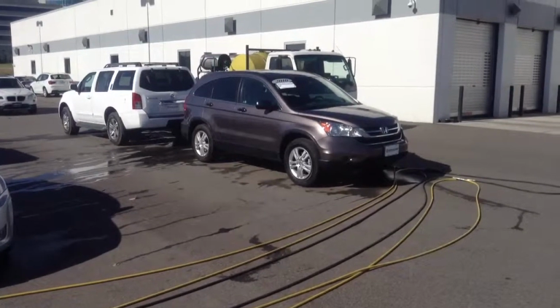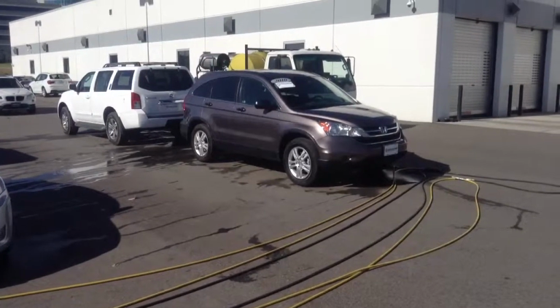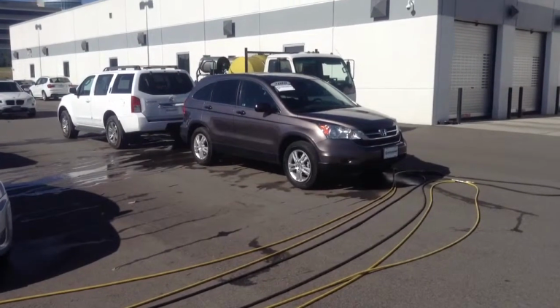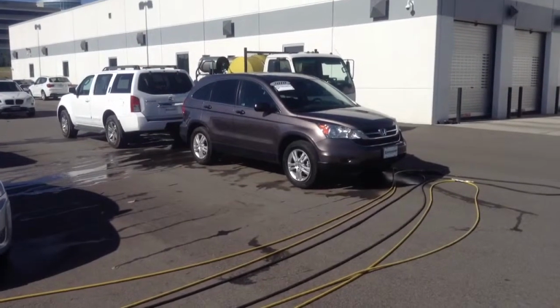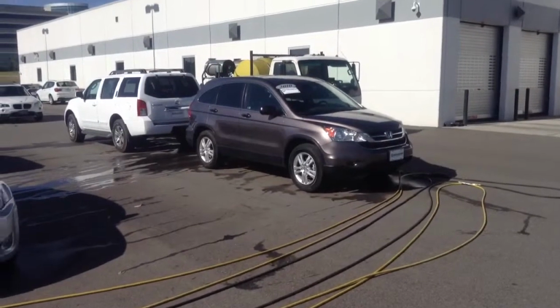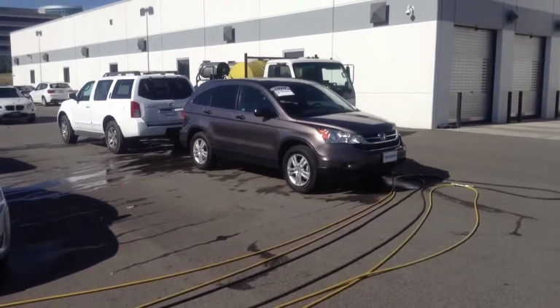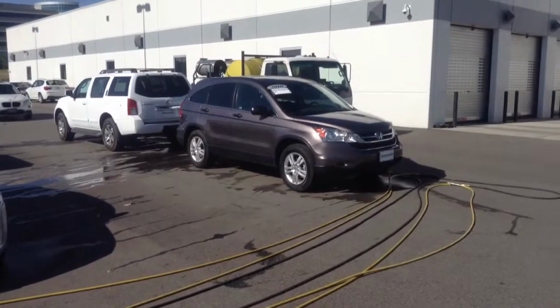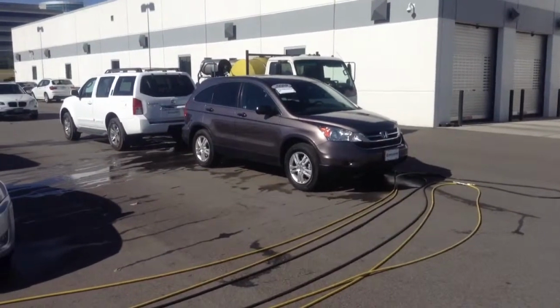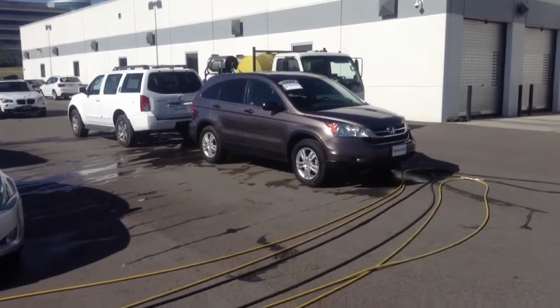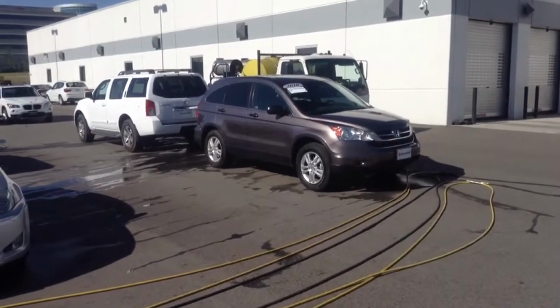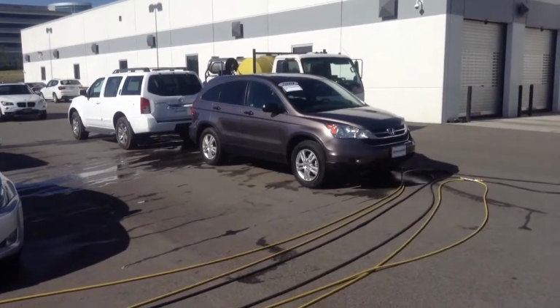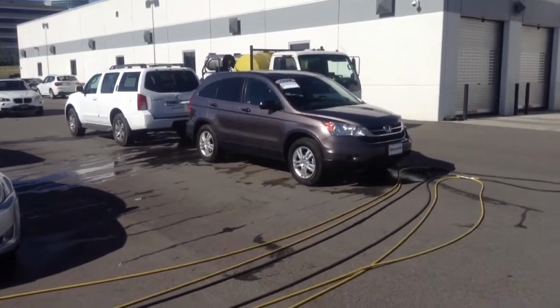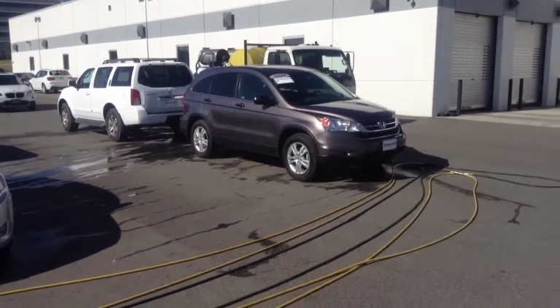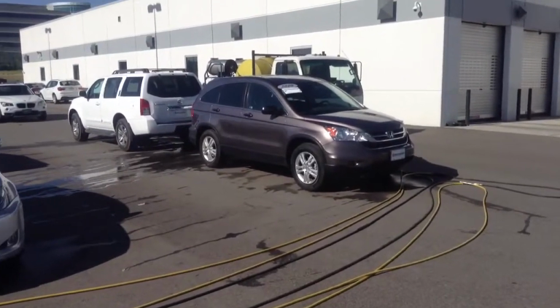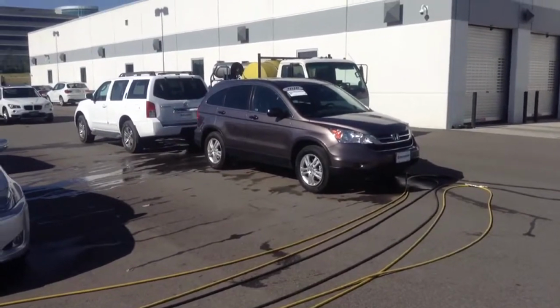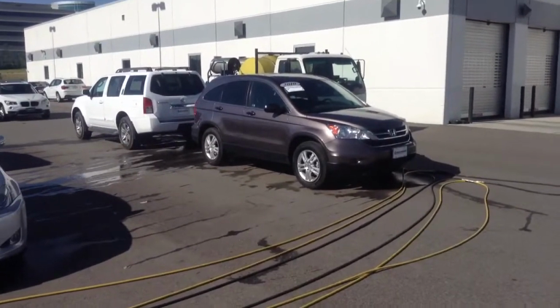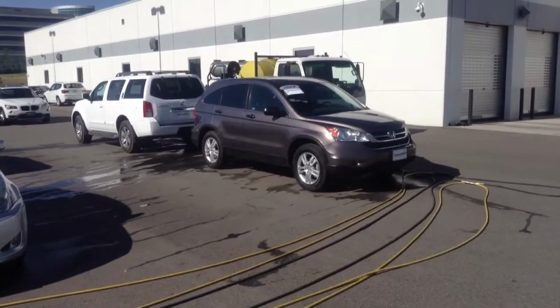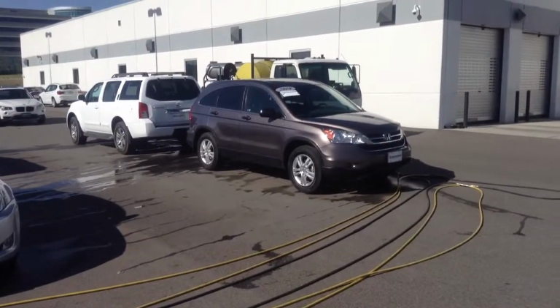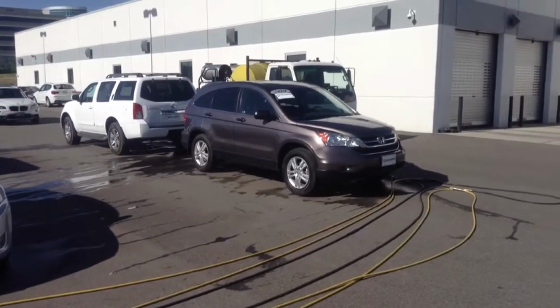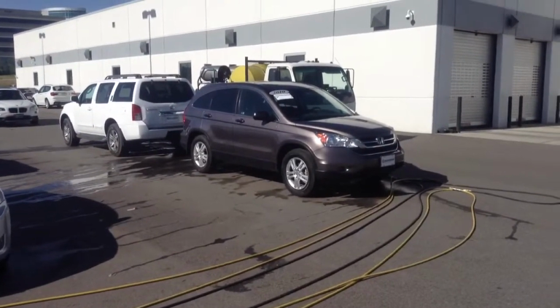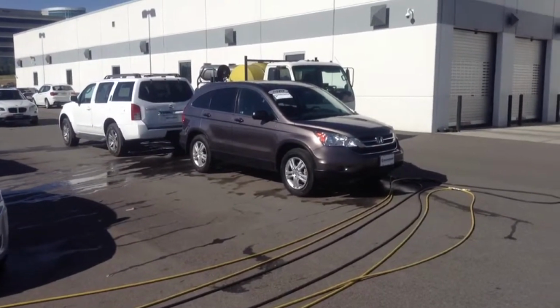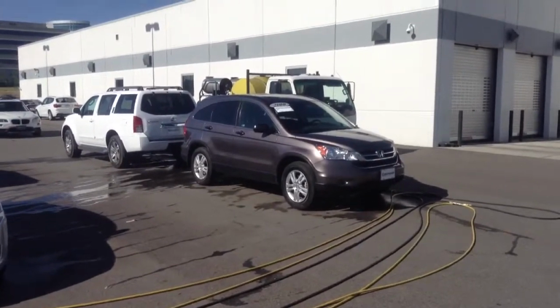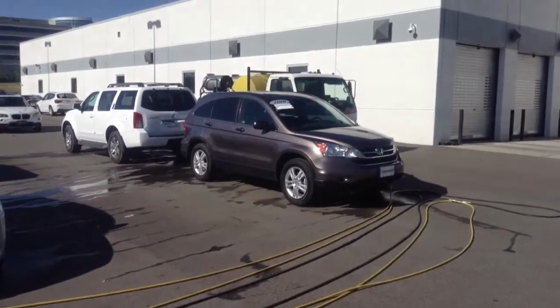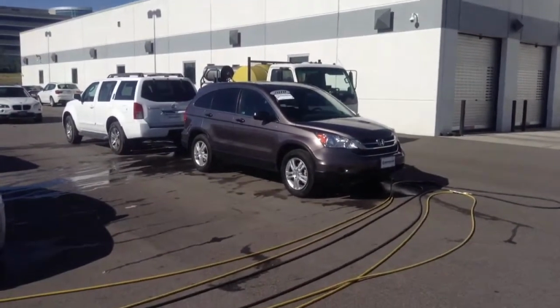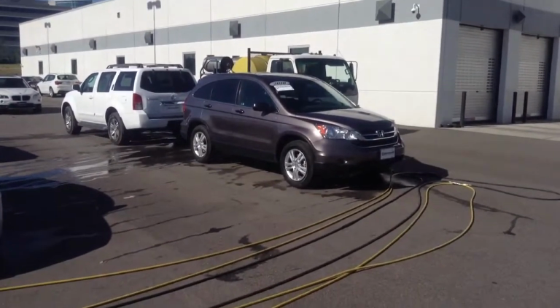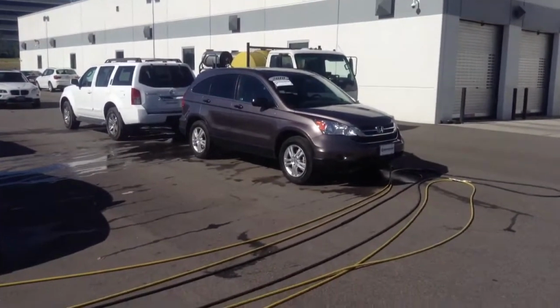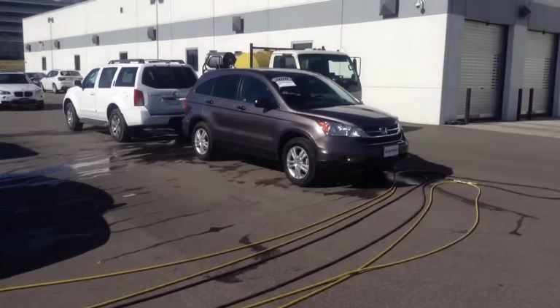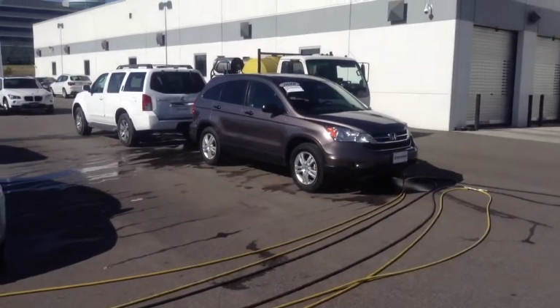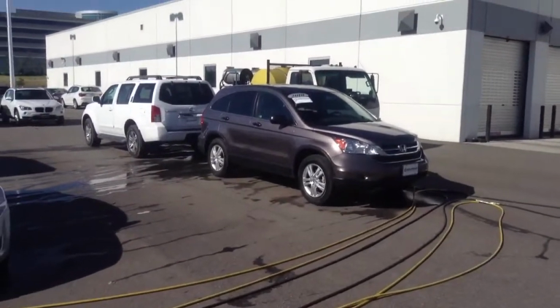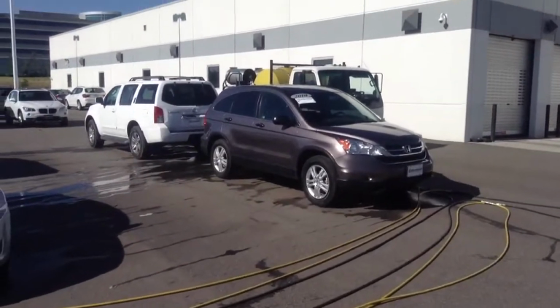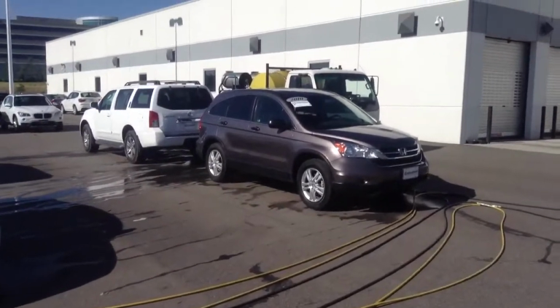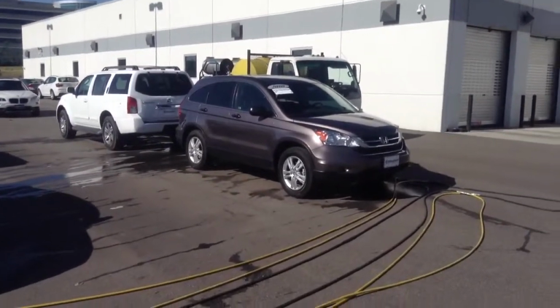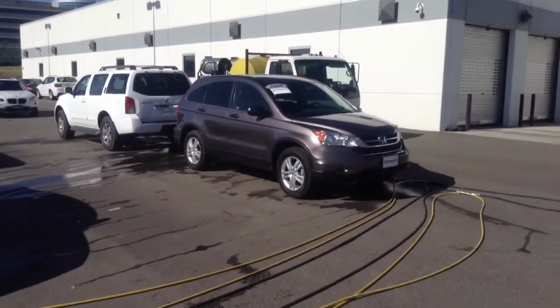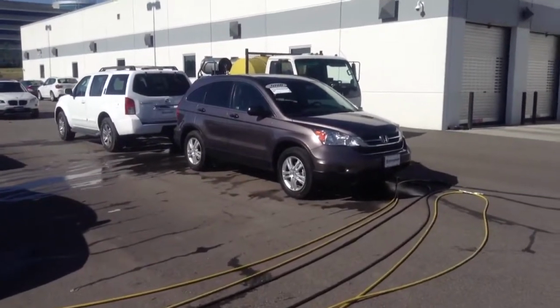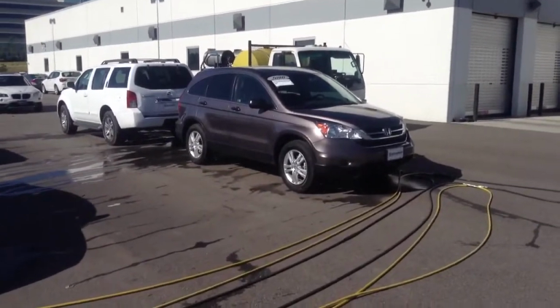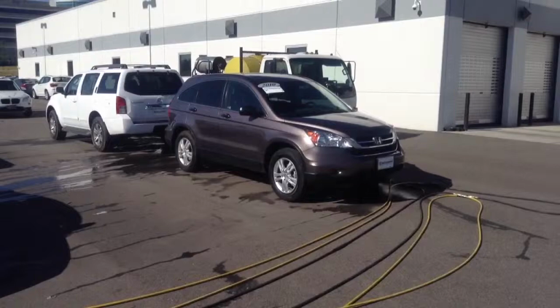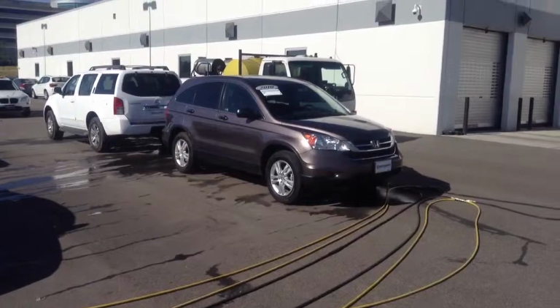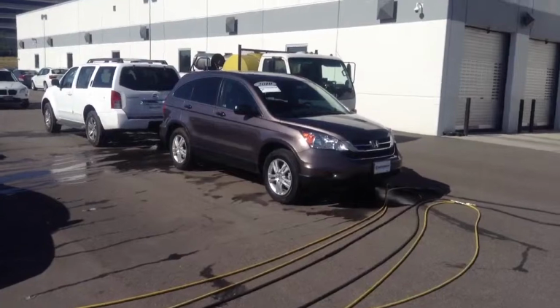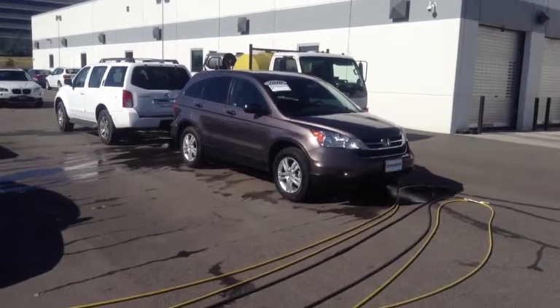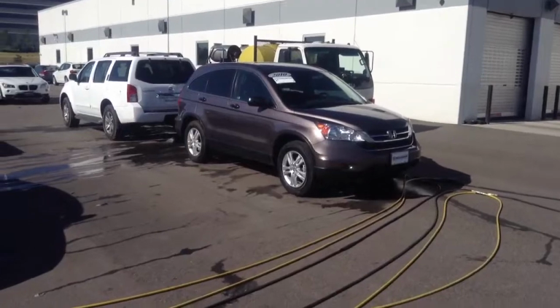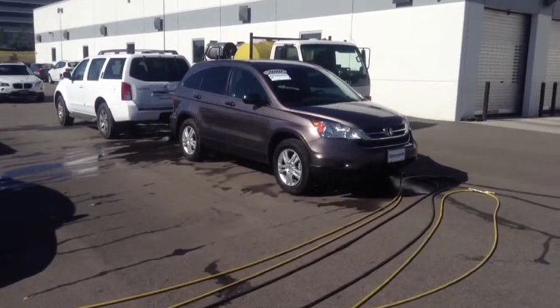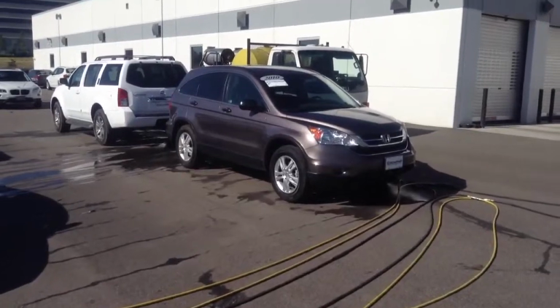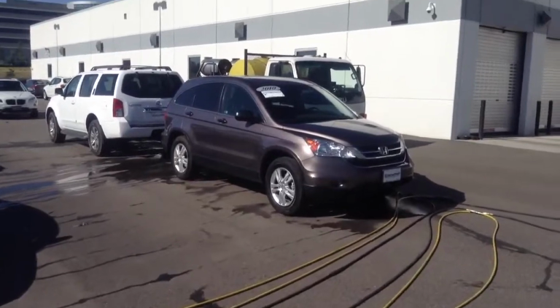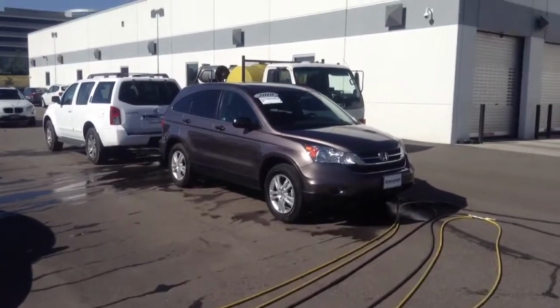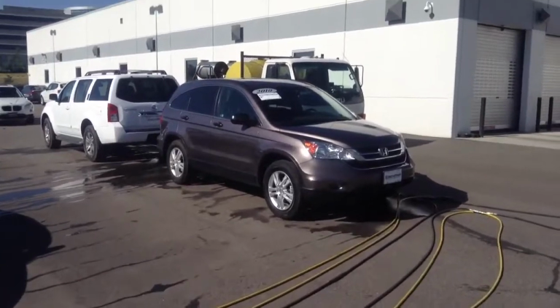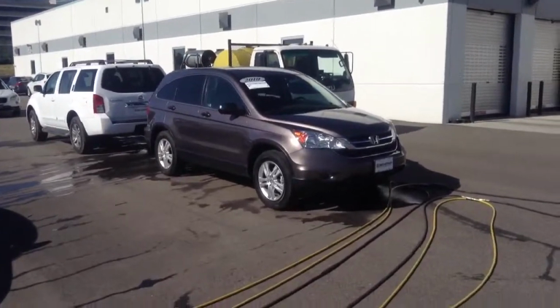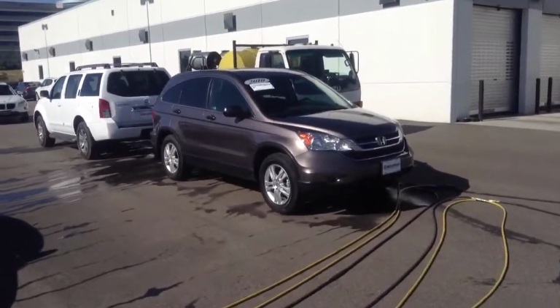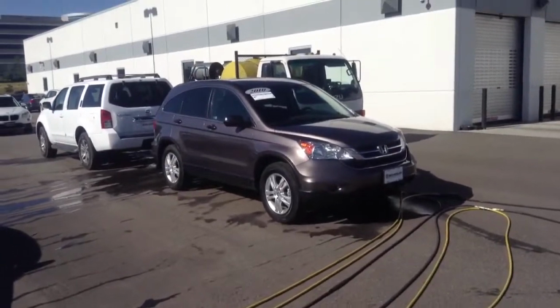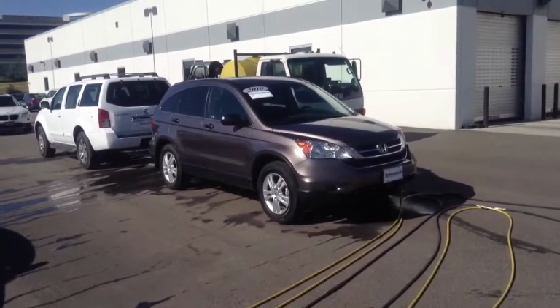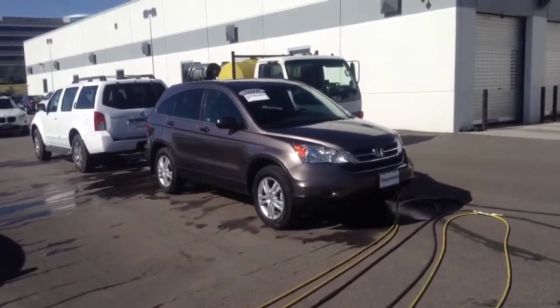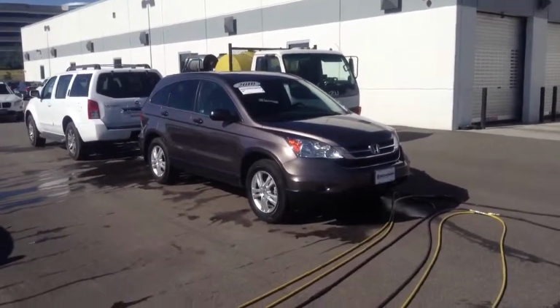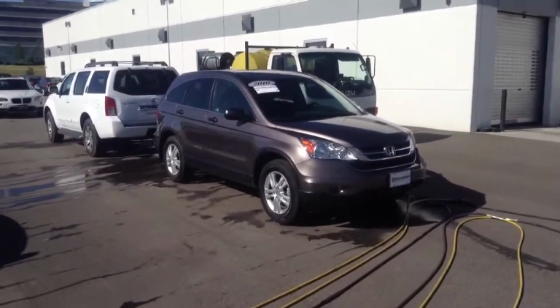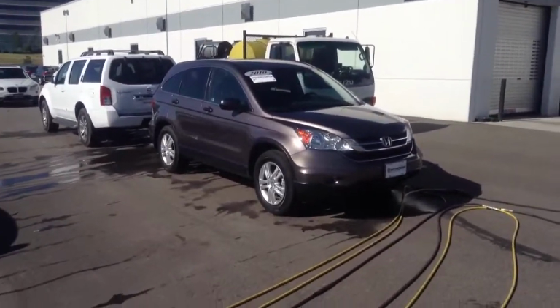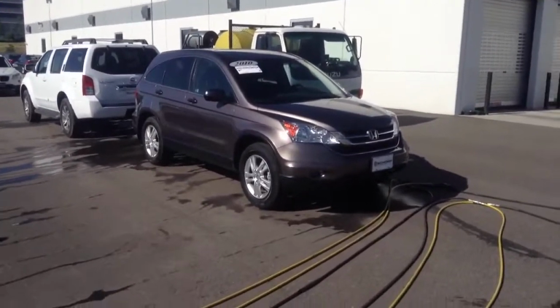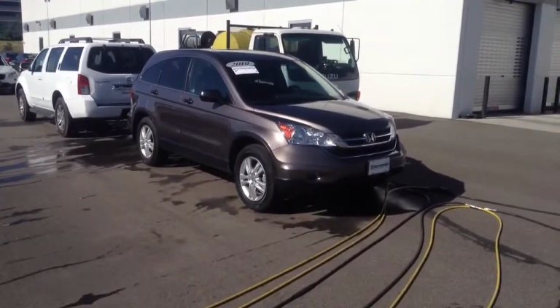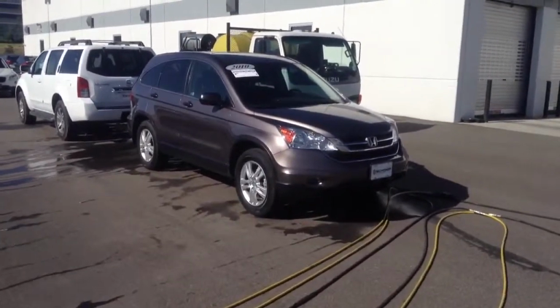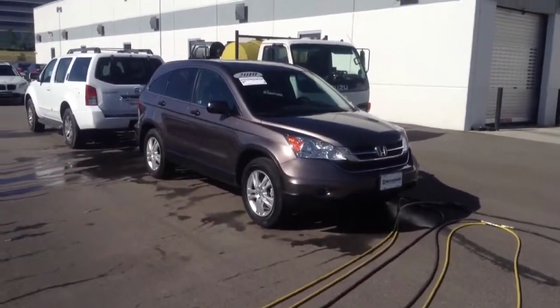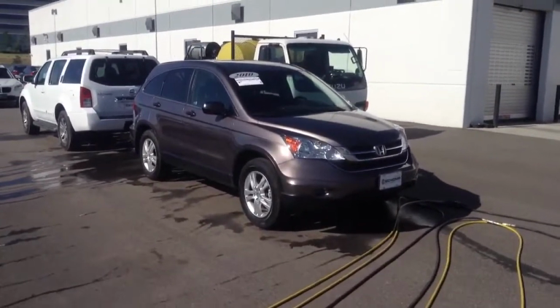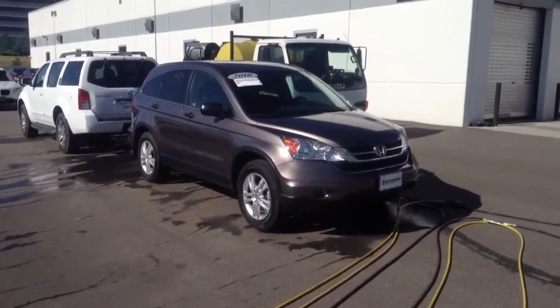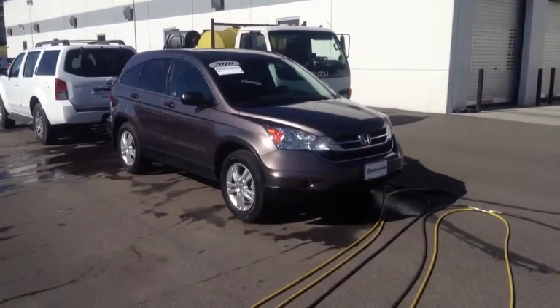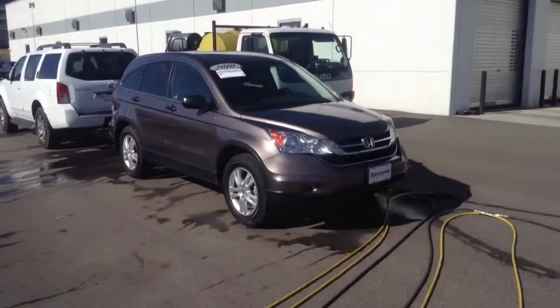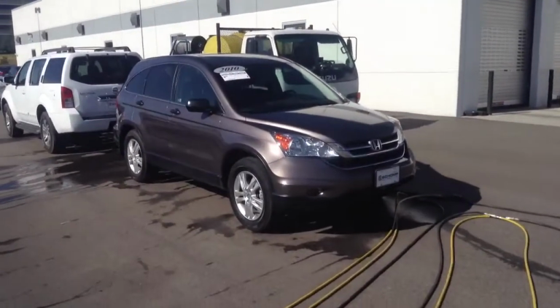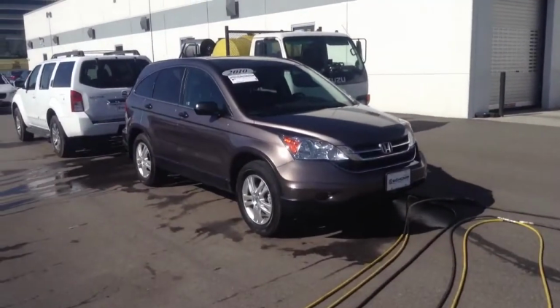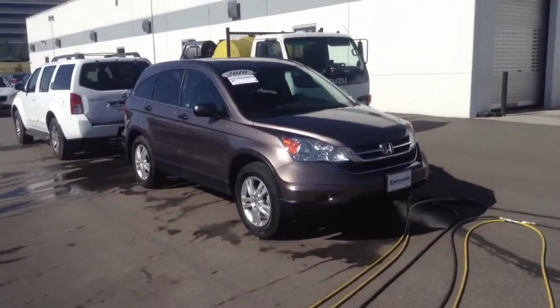Hi Tad, it's Pat Harmon at Shop BMW. Just thought I'd send you a quick video of the 2010 CR-V that we have.